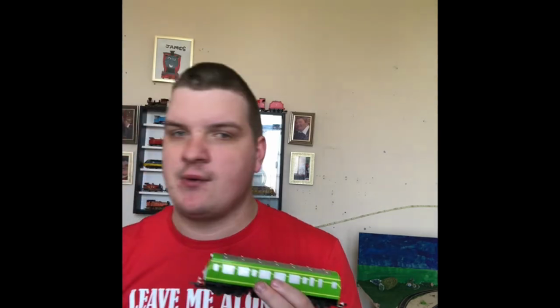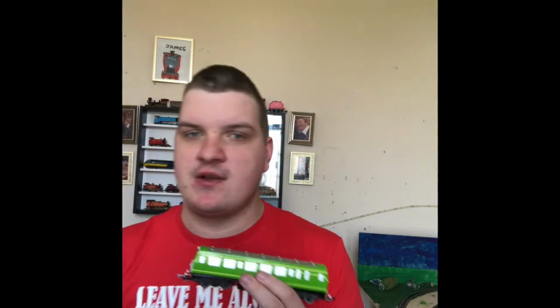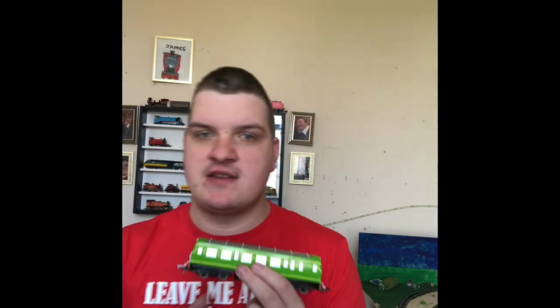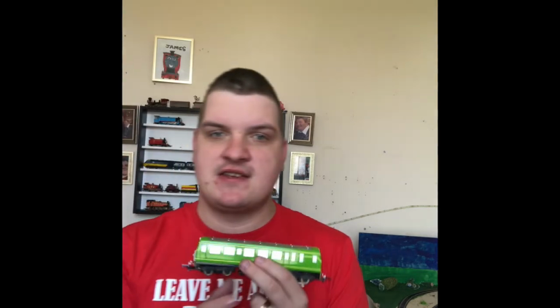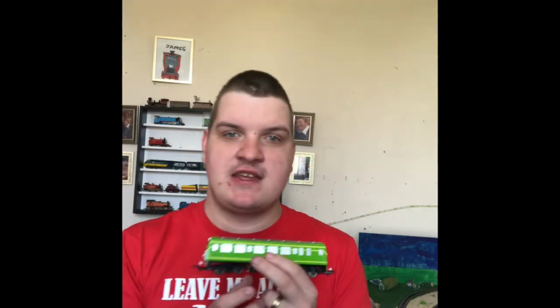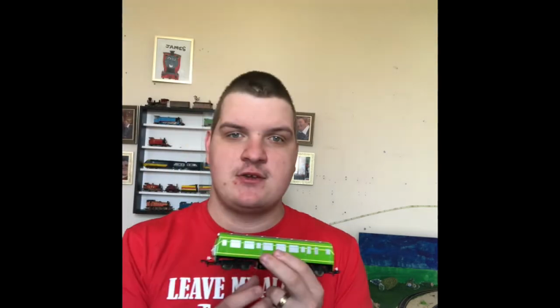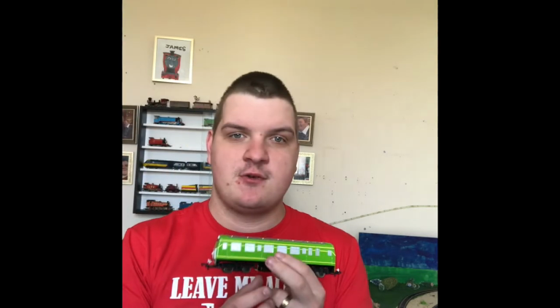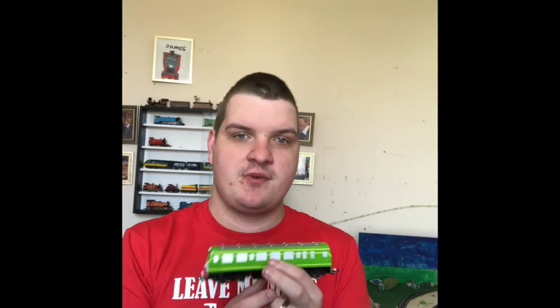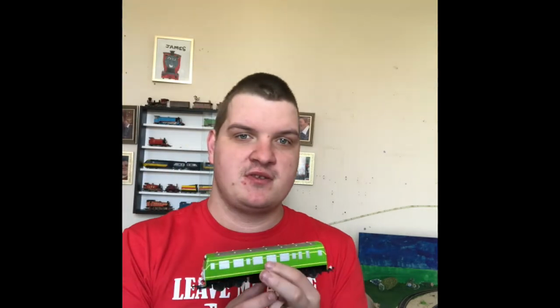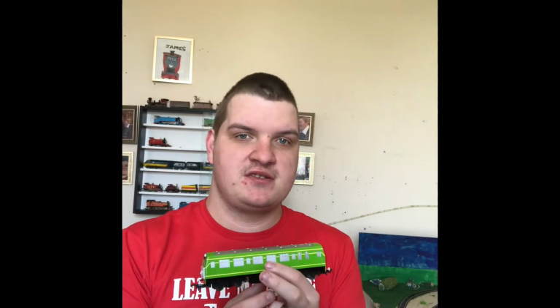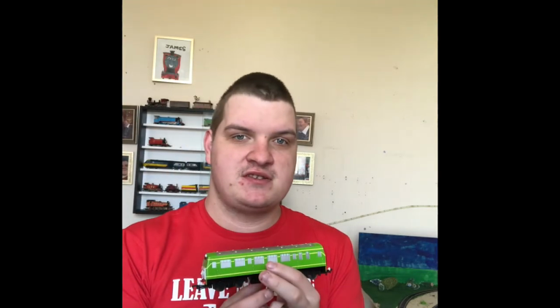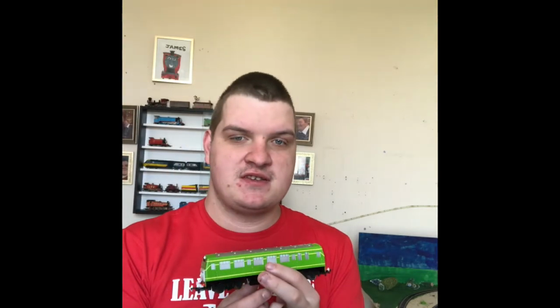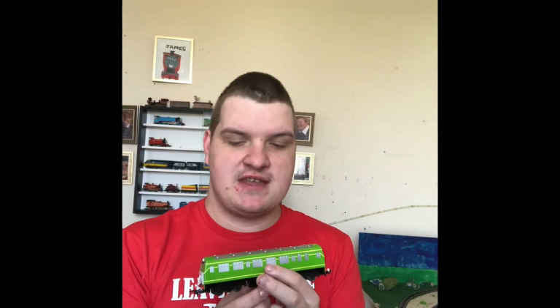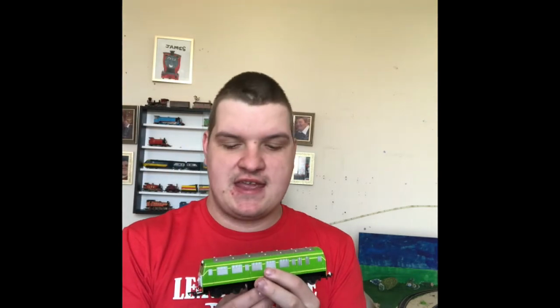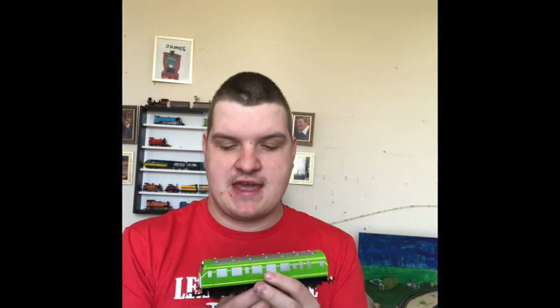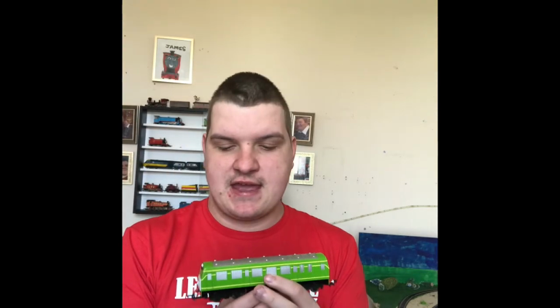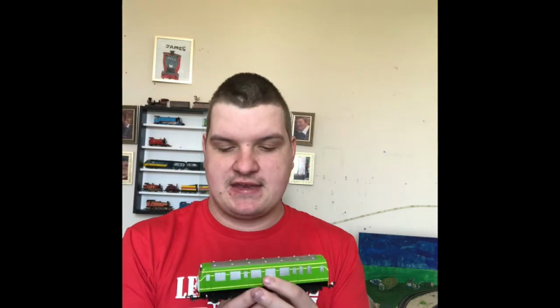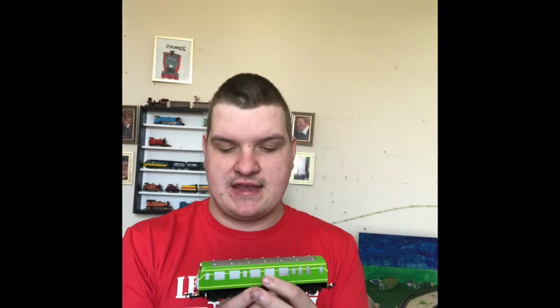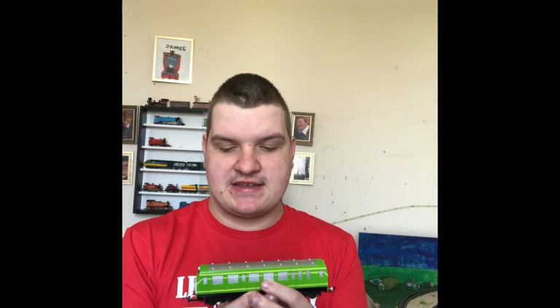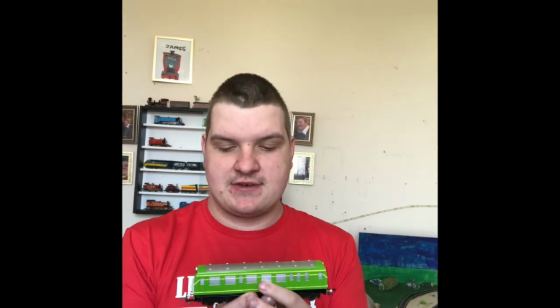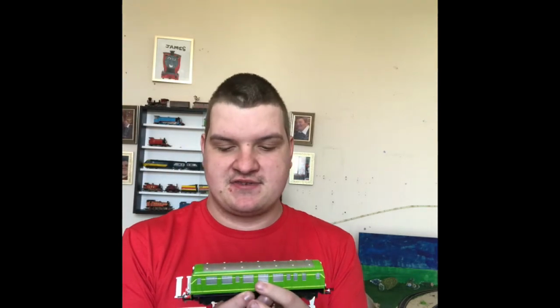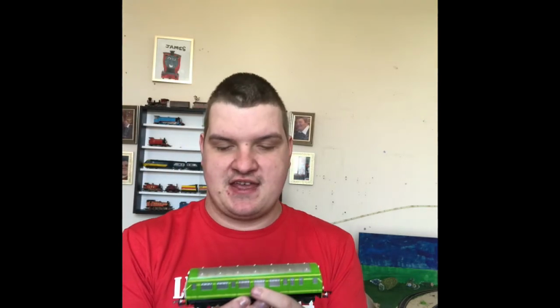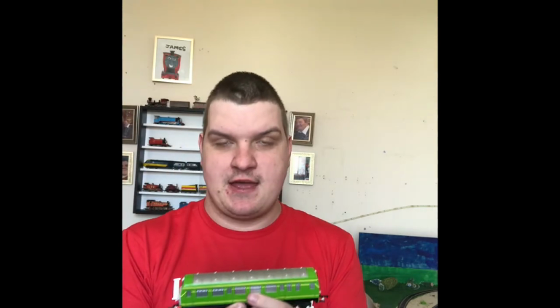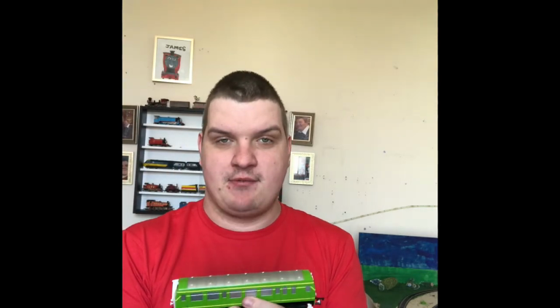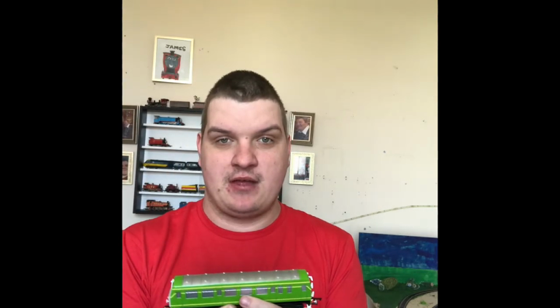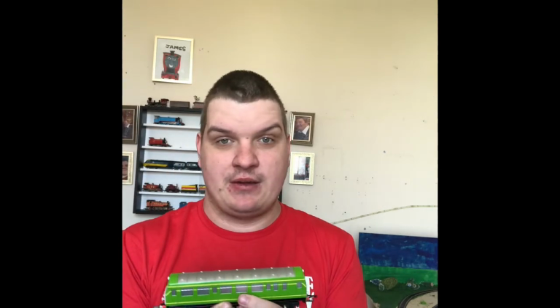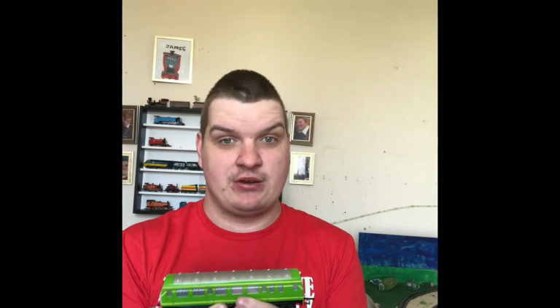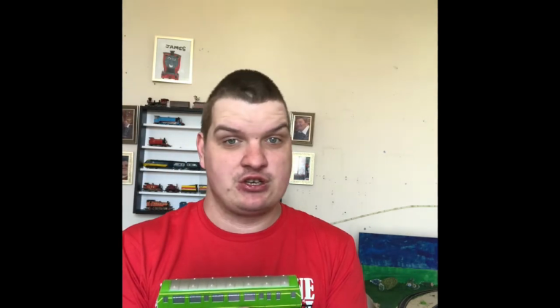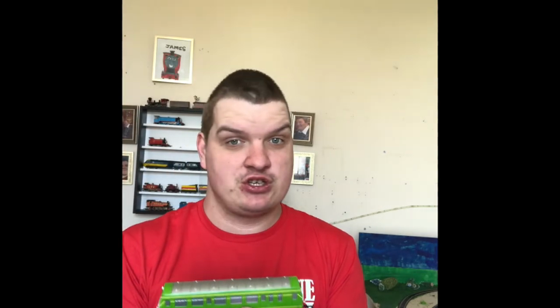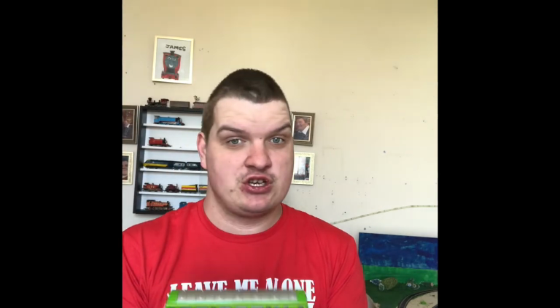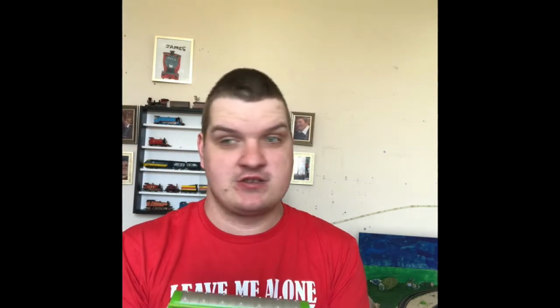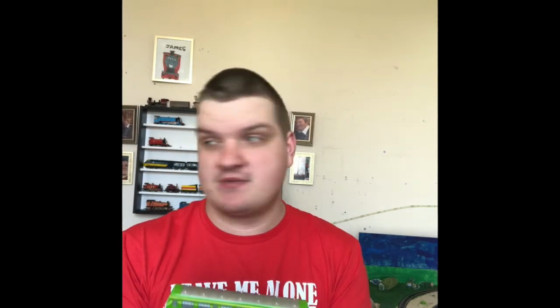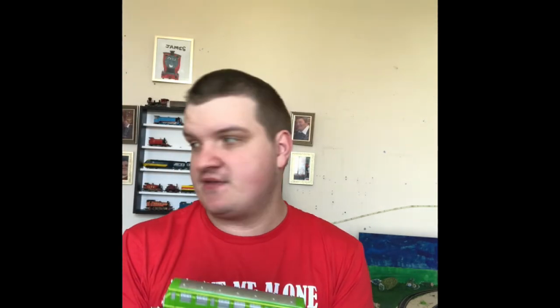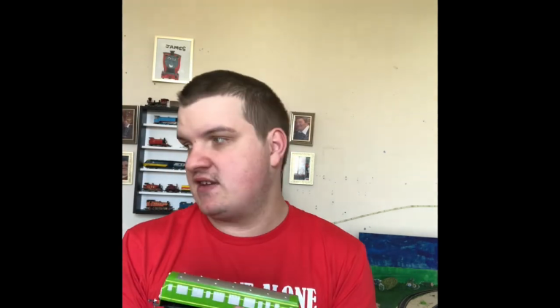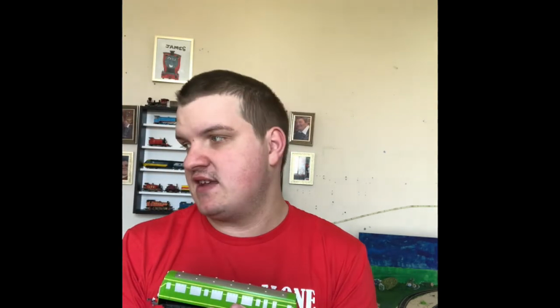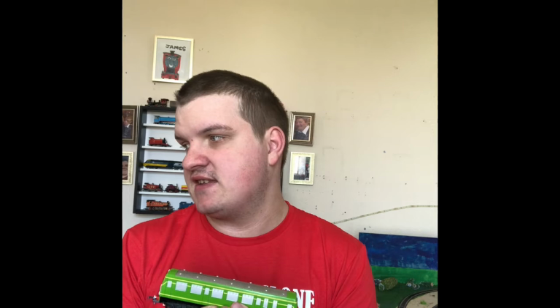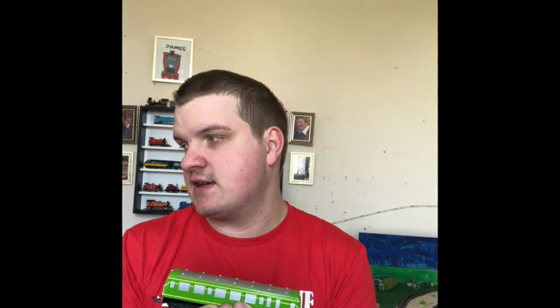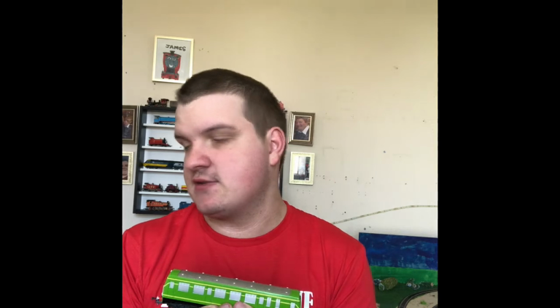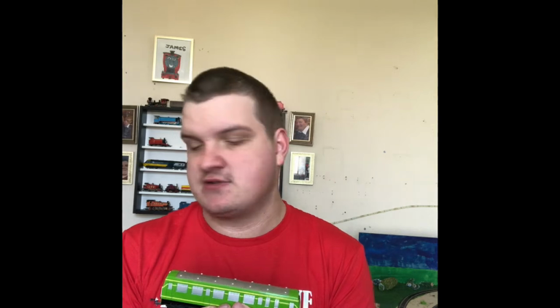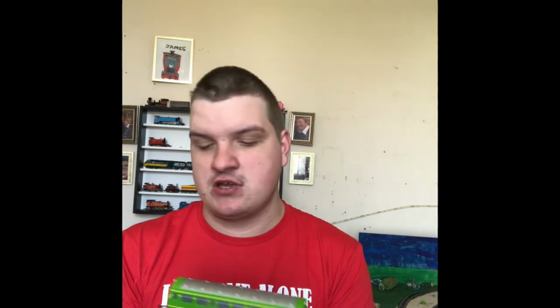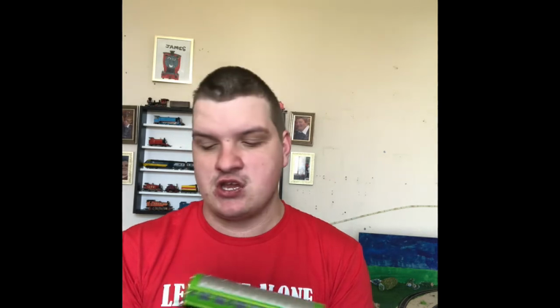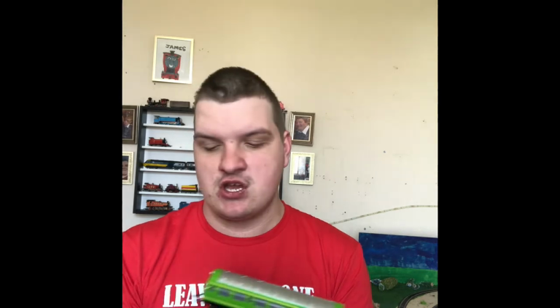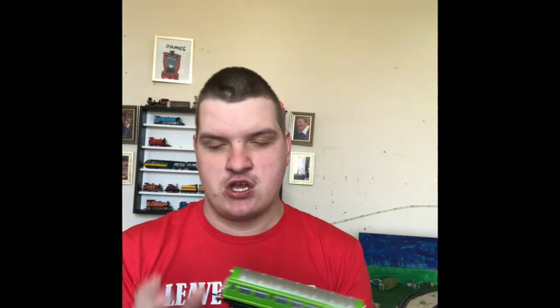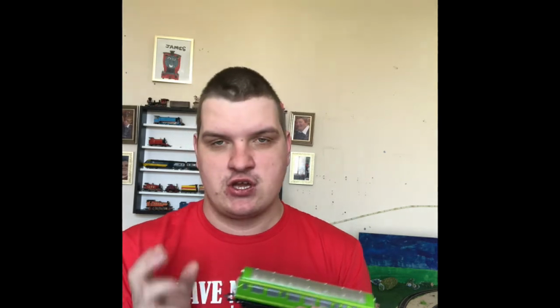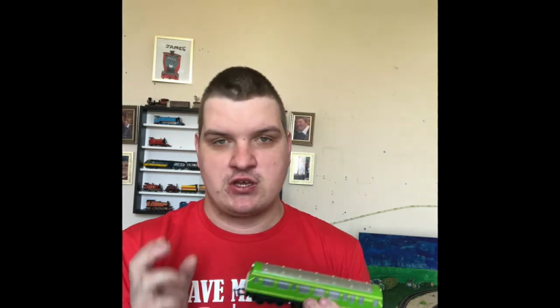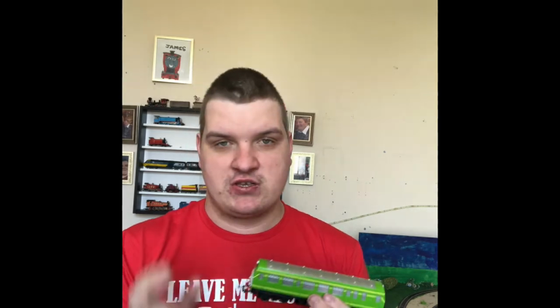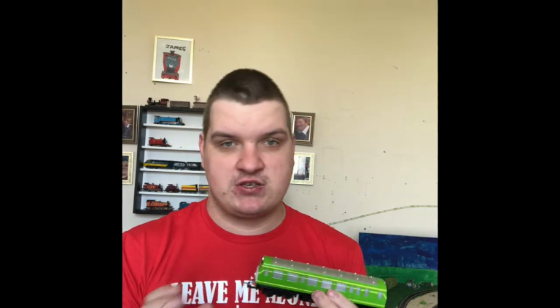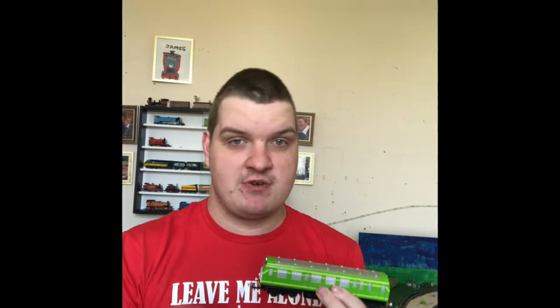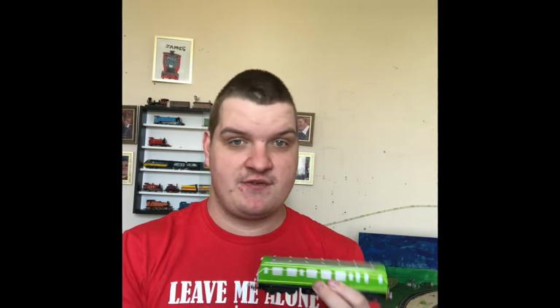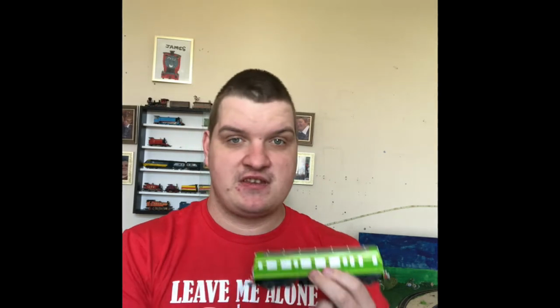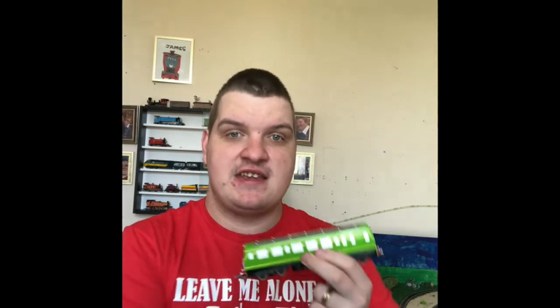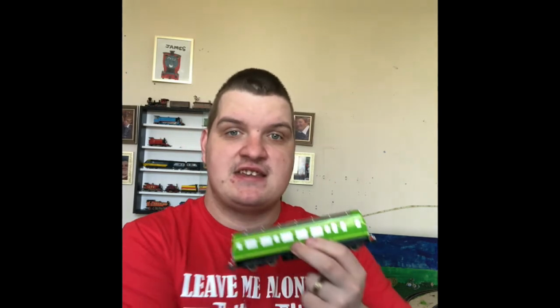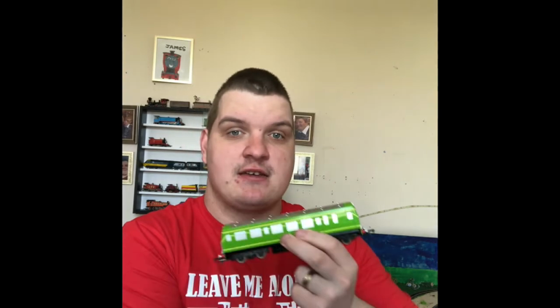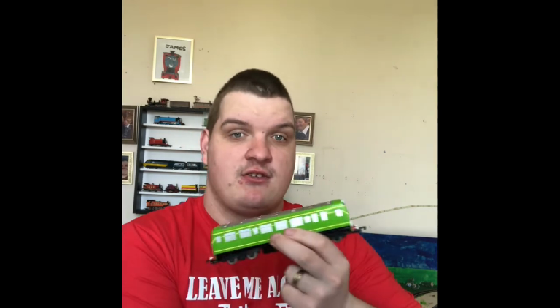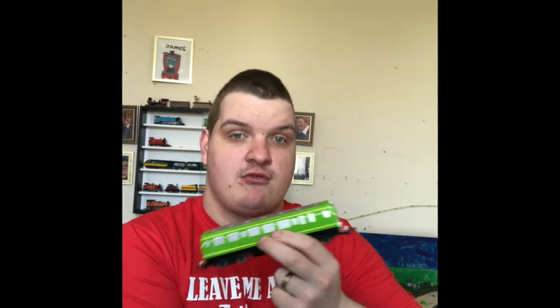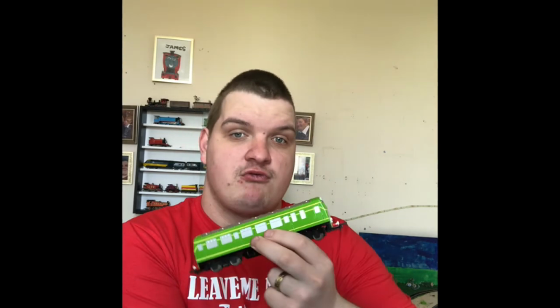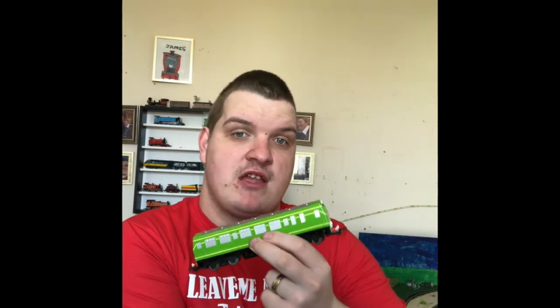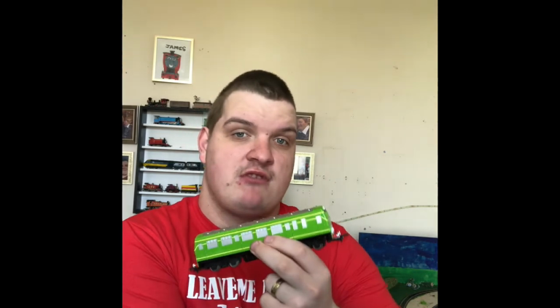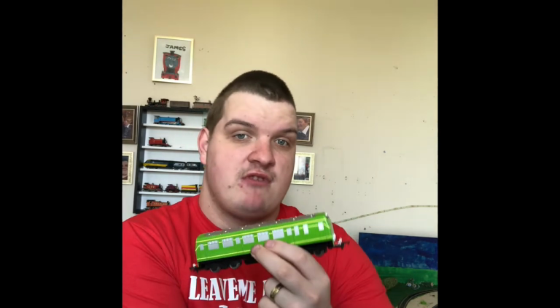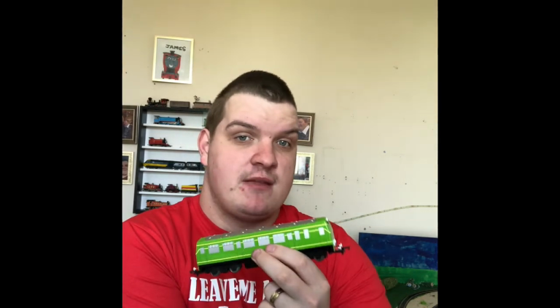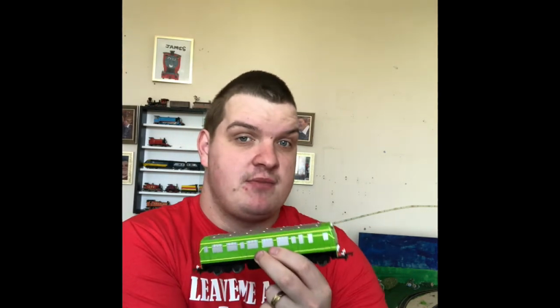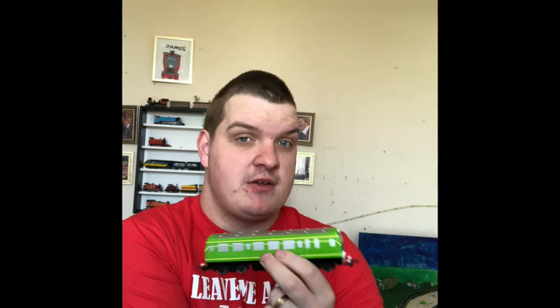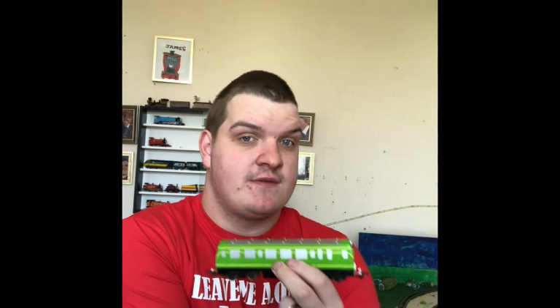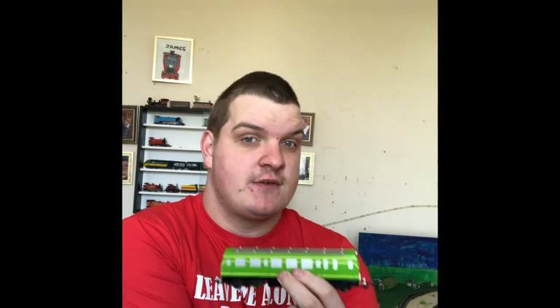Now I'm going to take you up onto the detail table and show you some of the details, because some of the details are really, really beautiful.